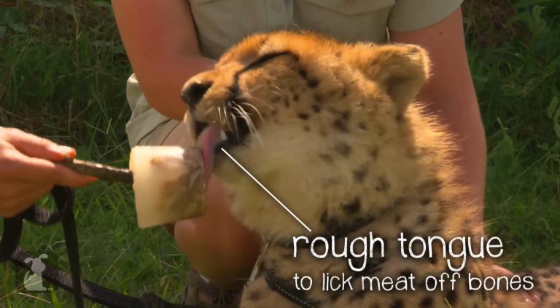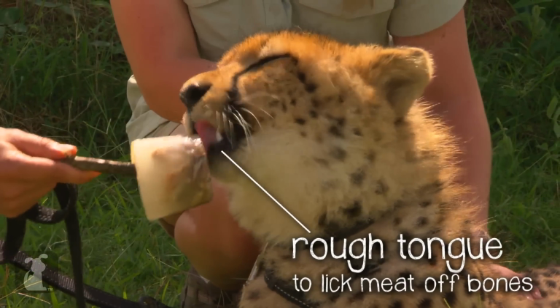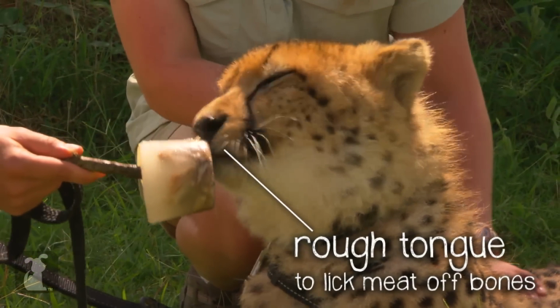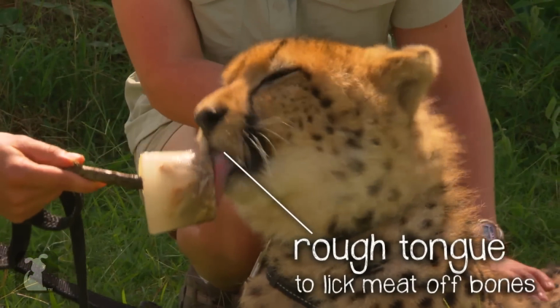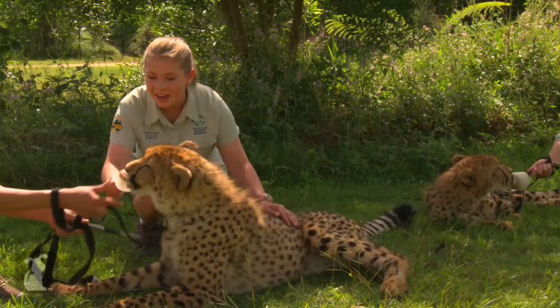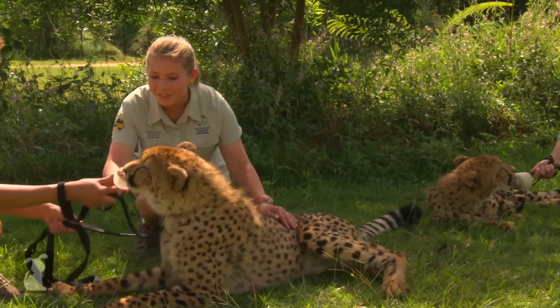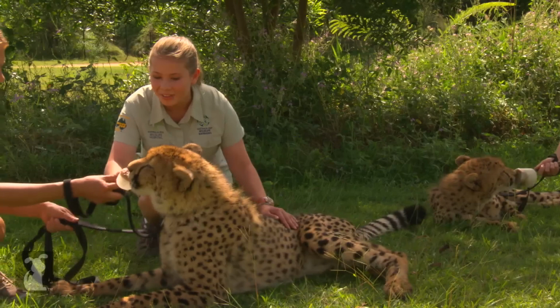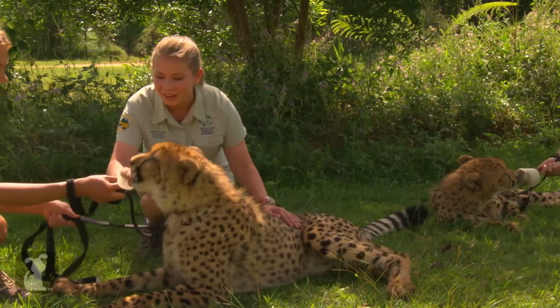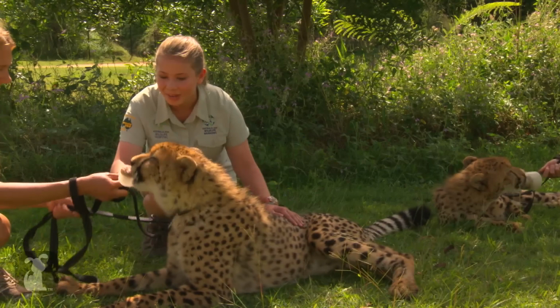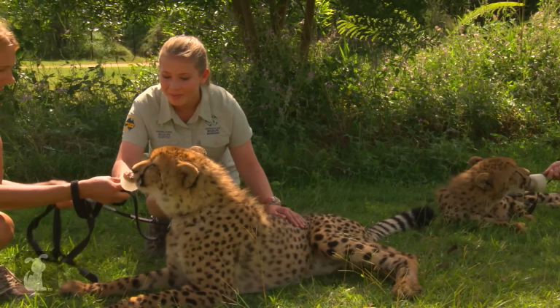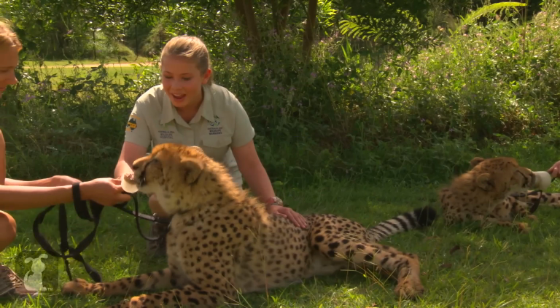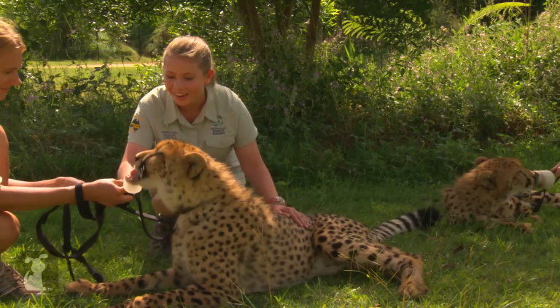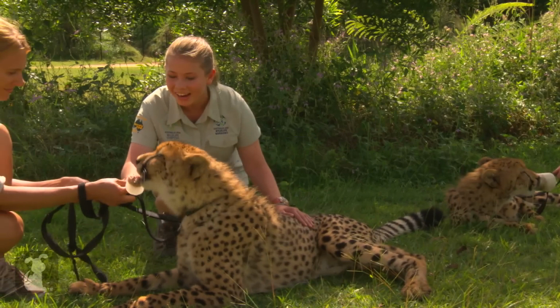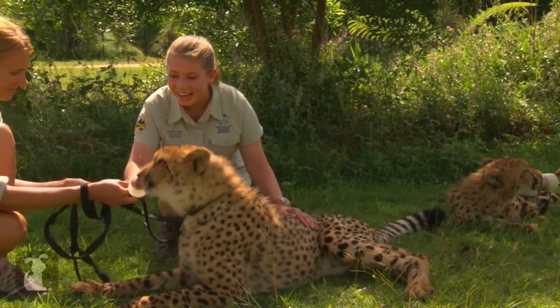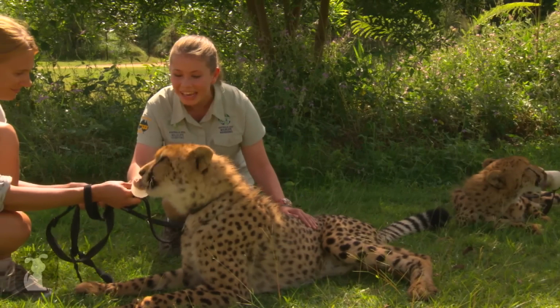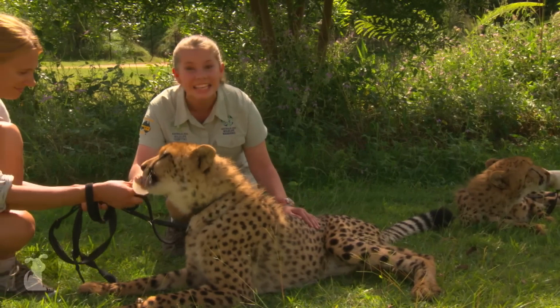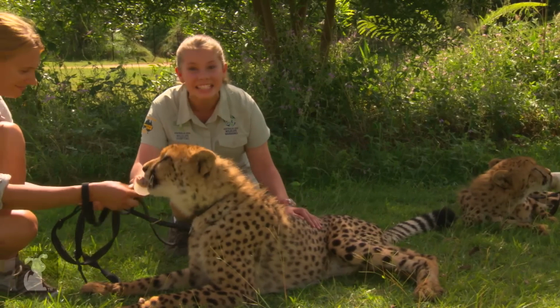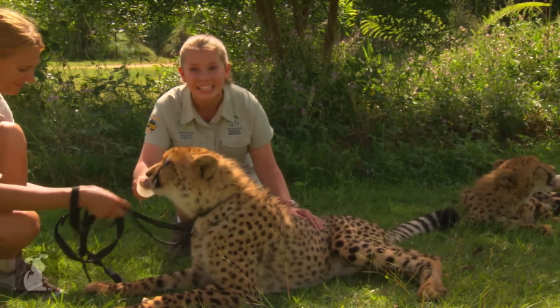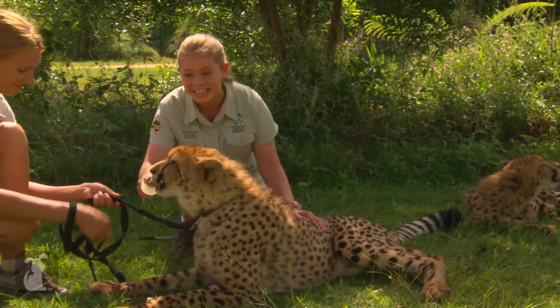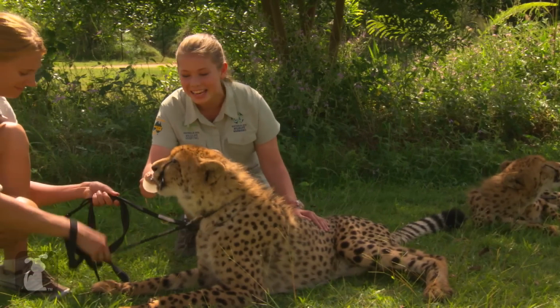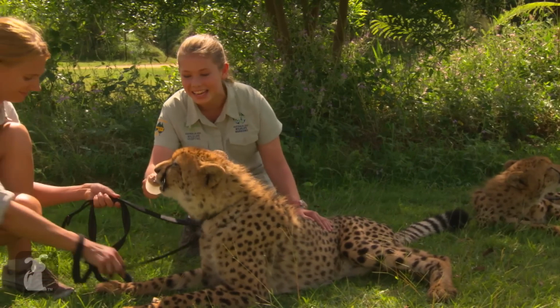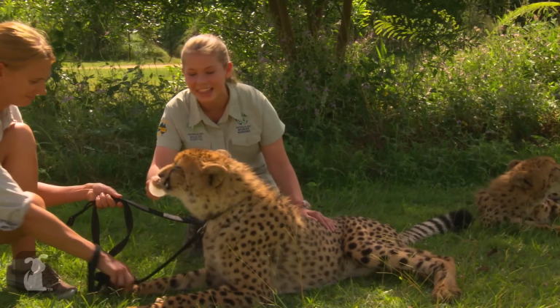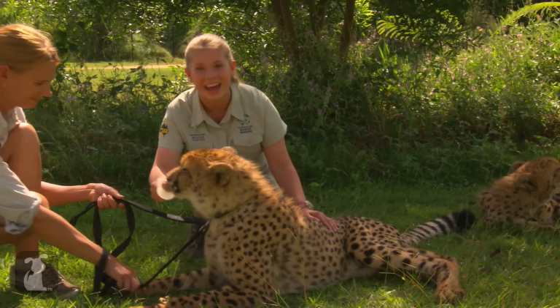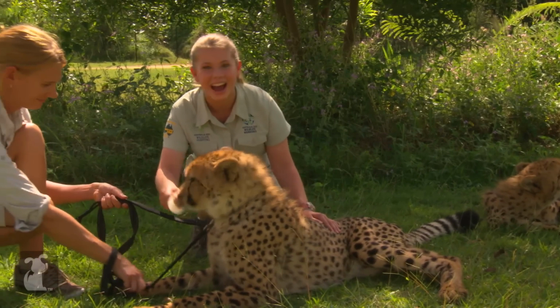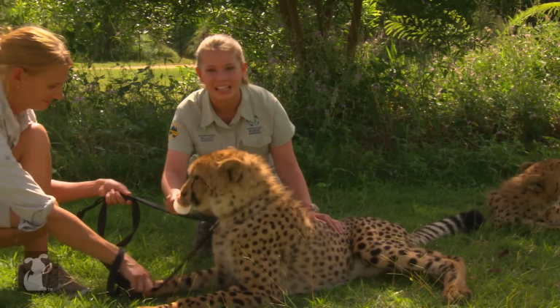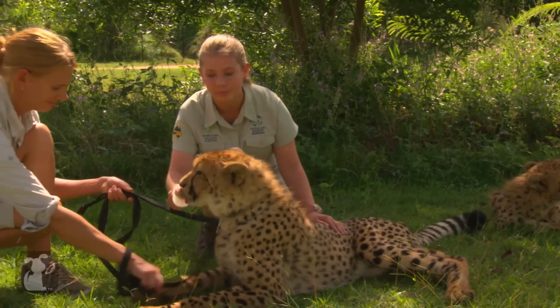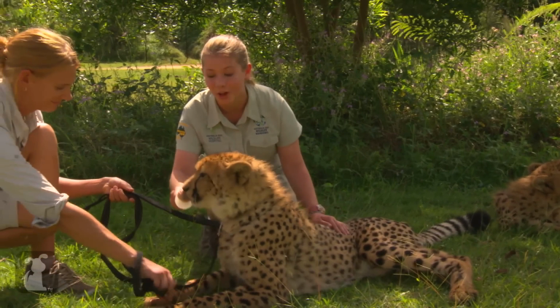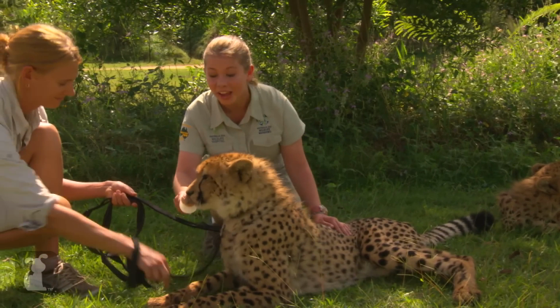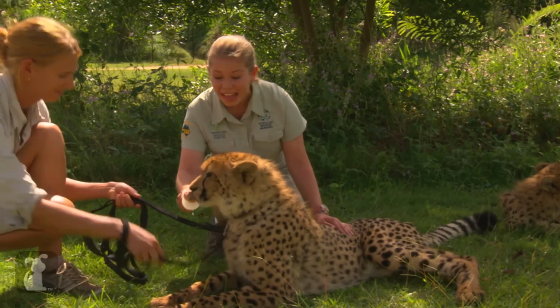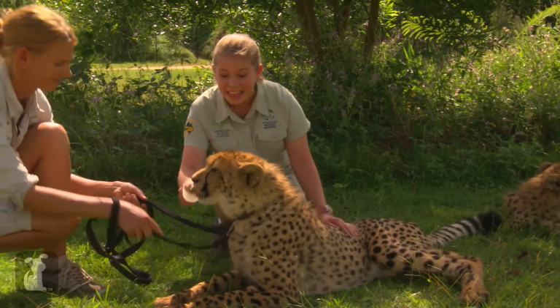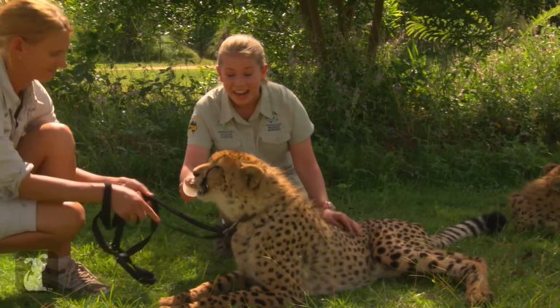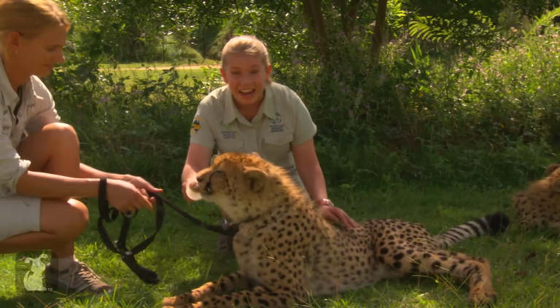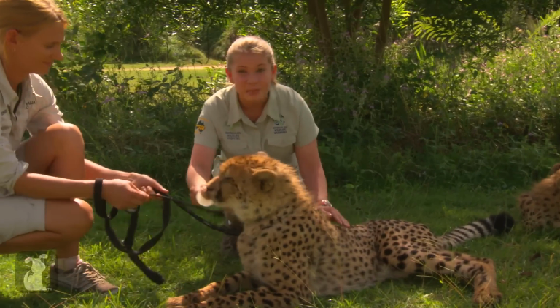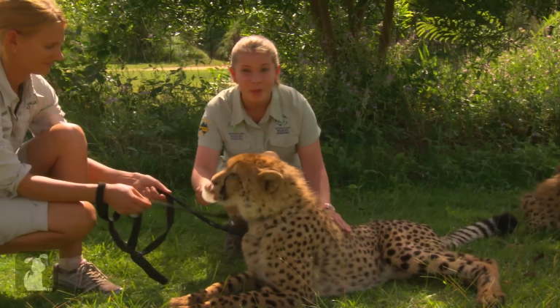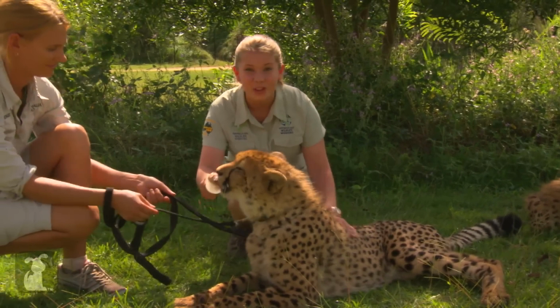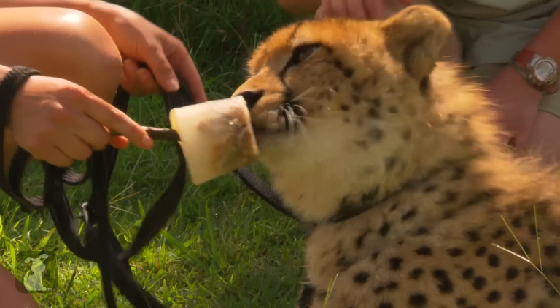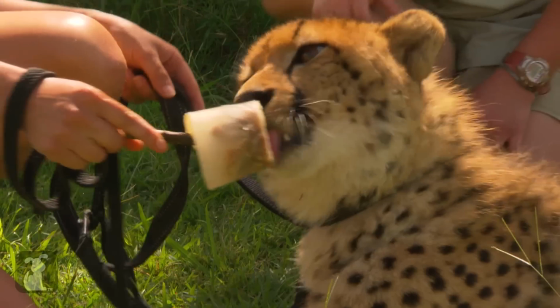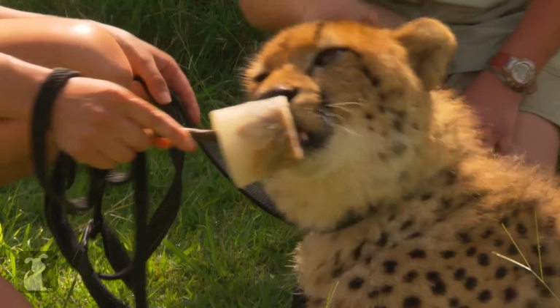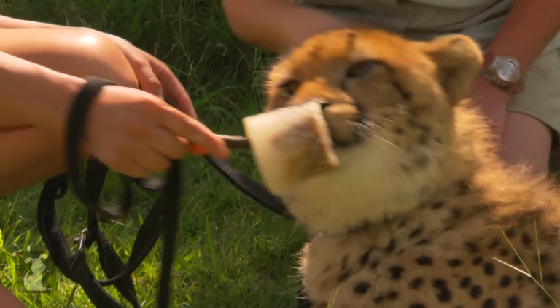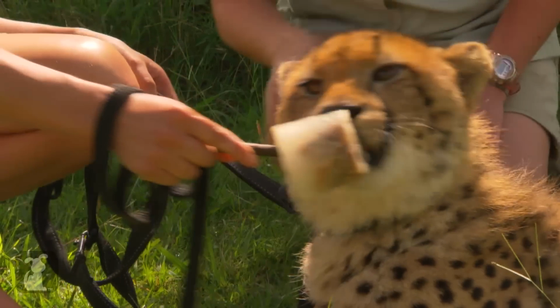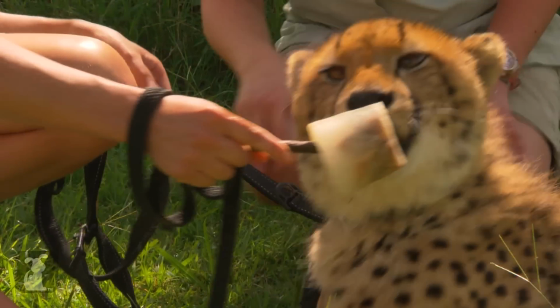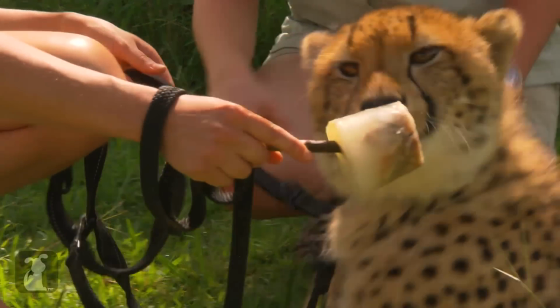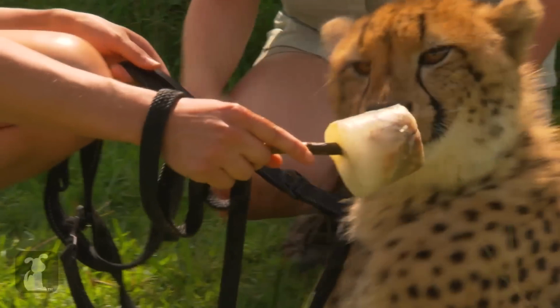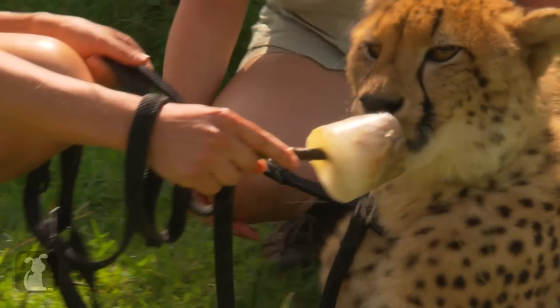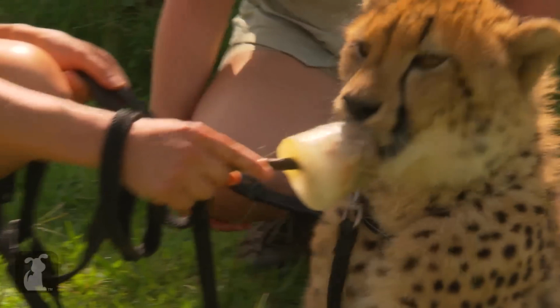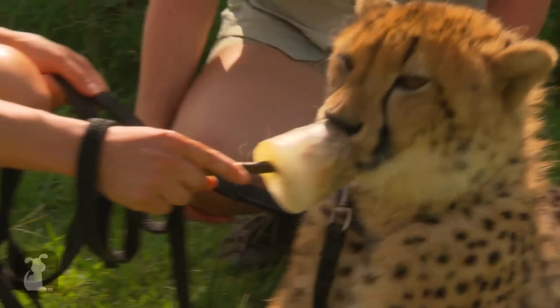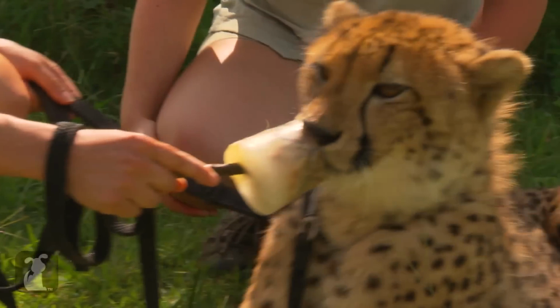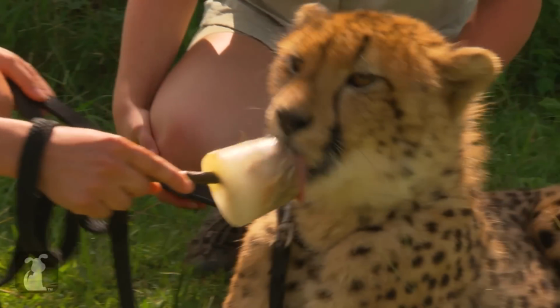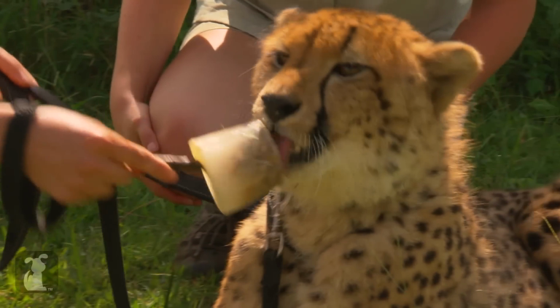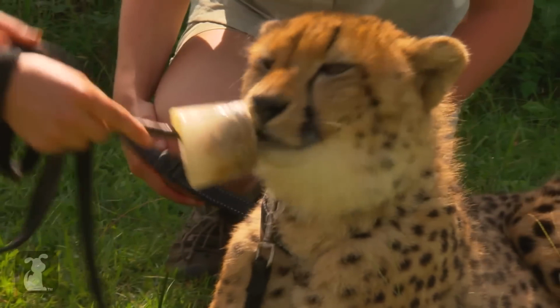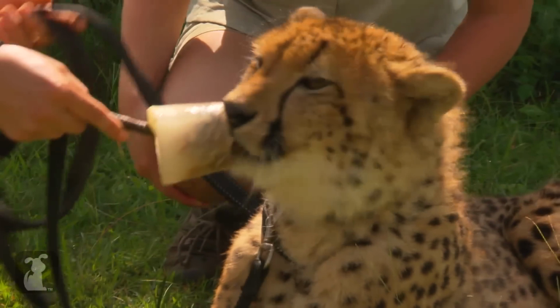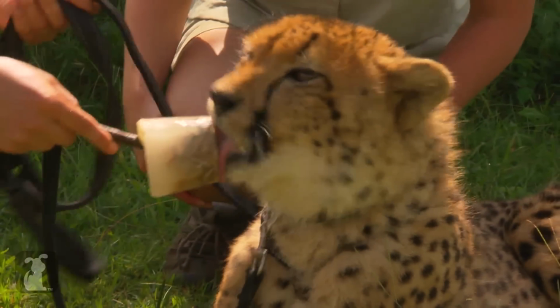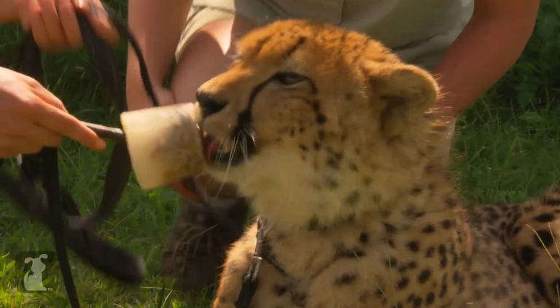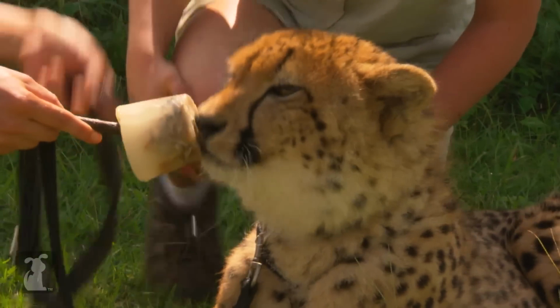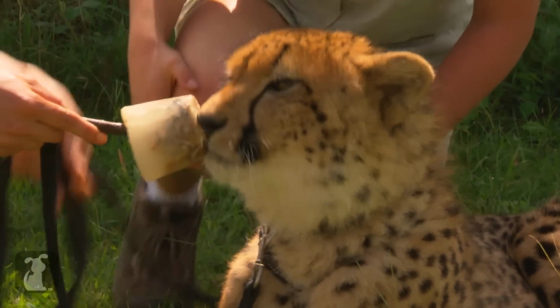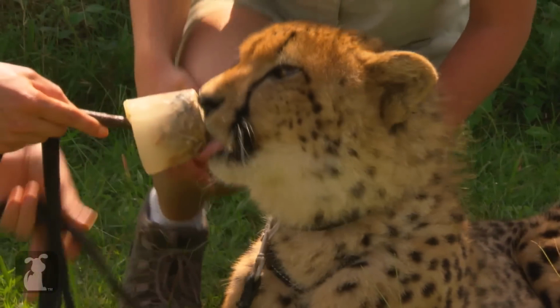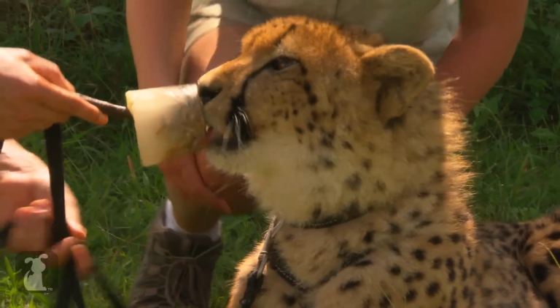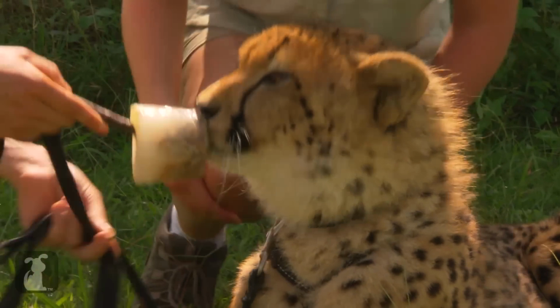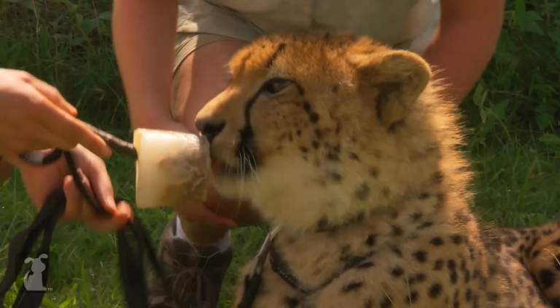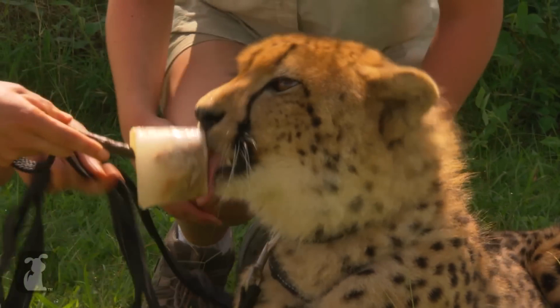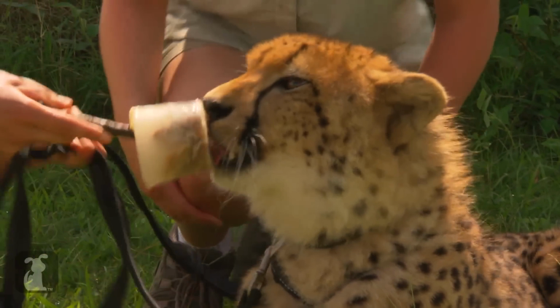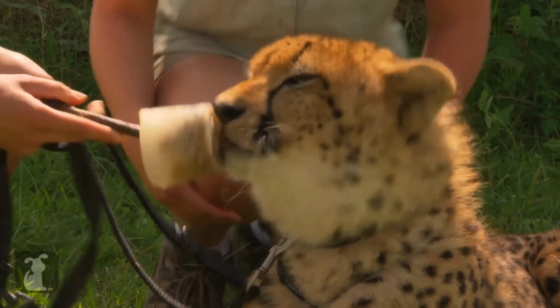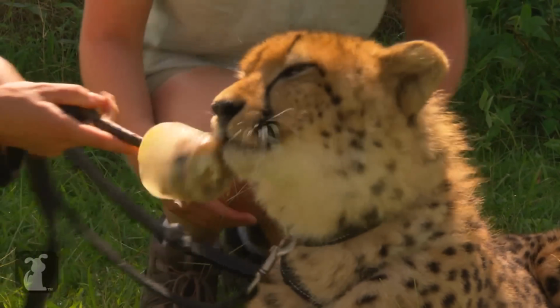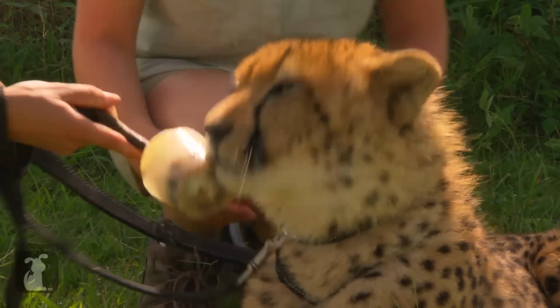Have a look at him now — he's just eating that ice block. That ice block's made up of tuna and water. They think it's delicious.